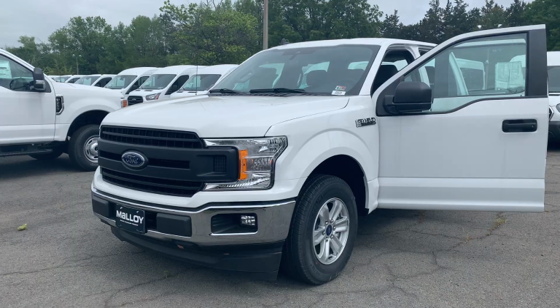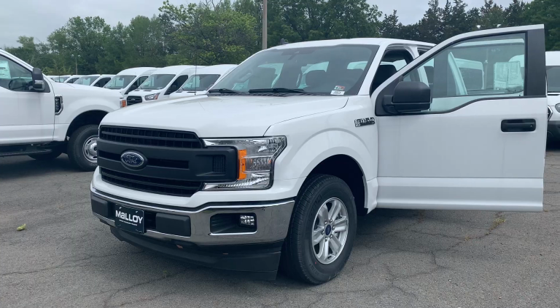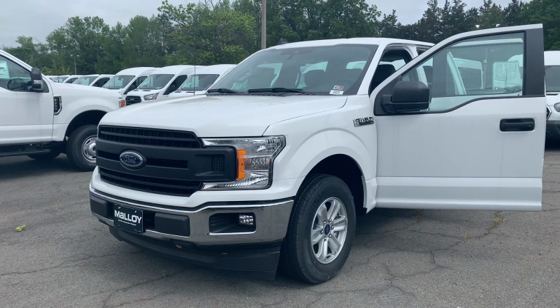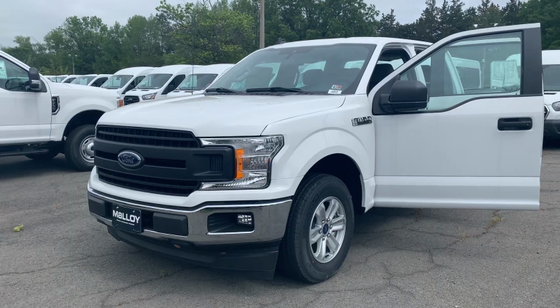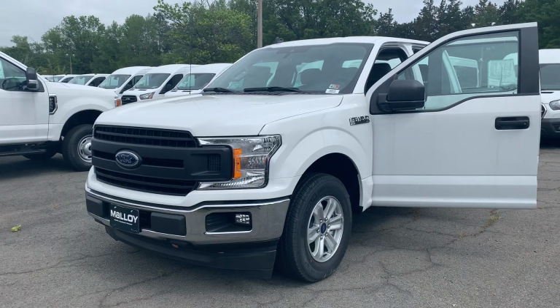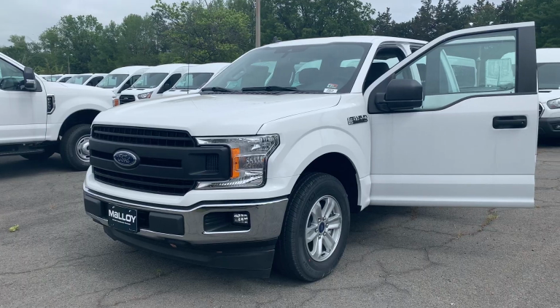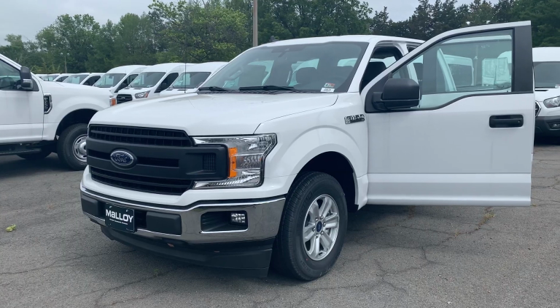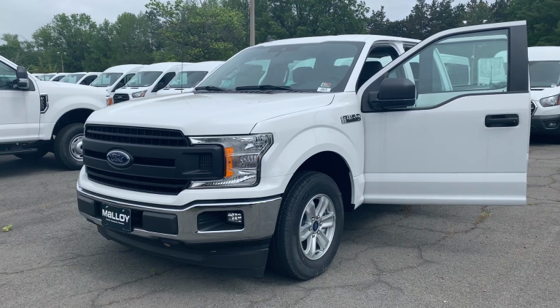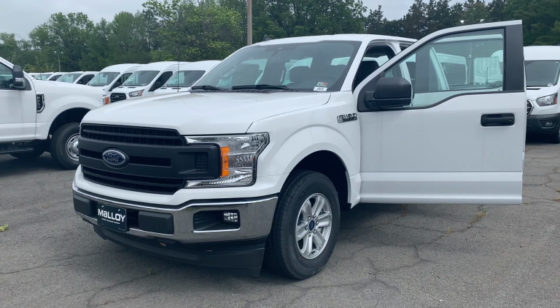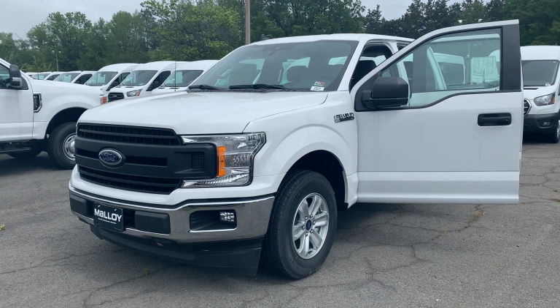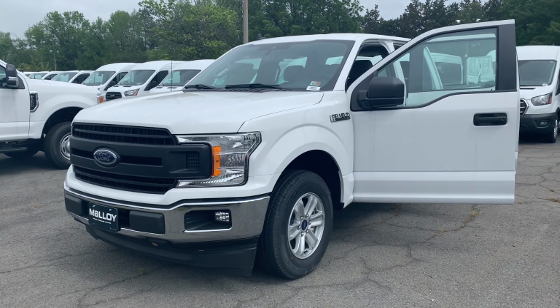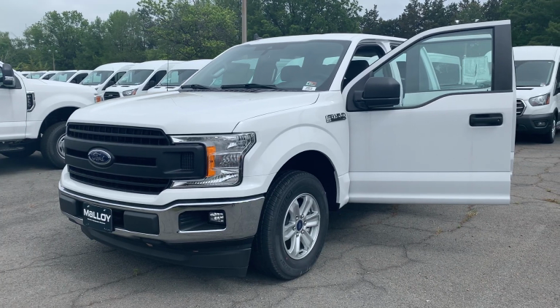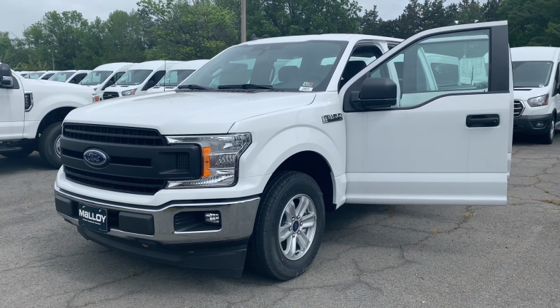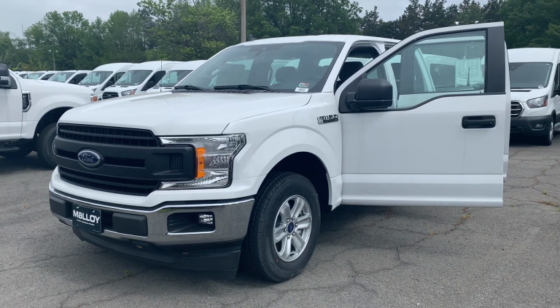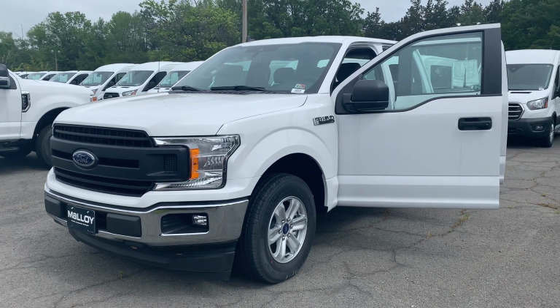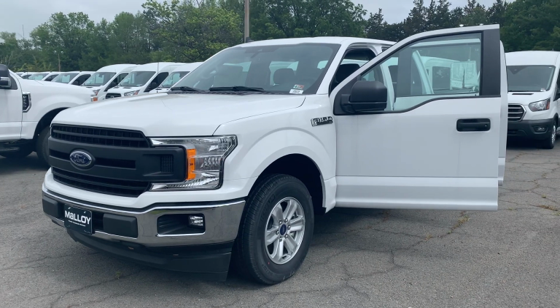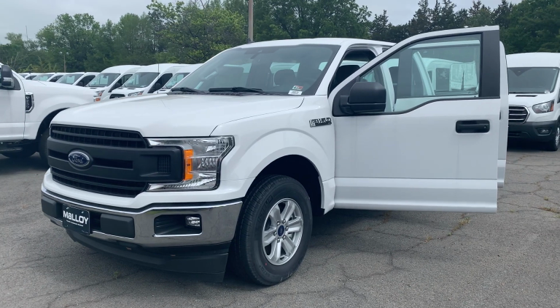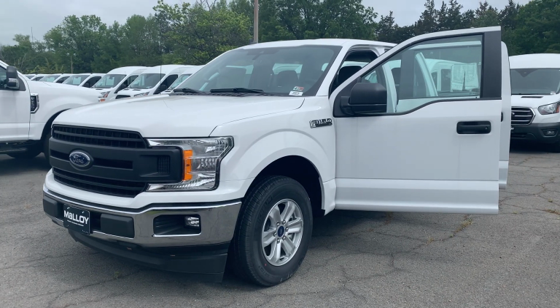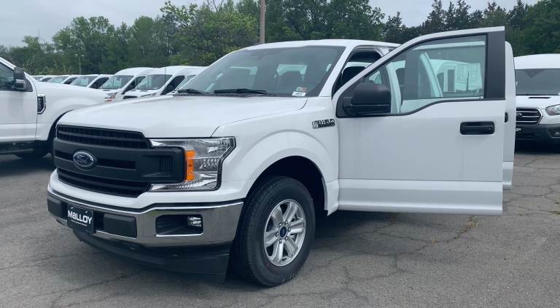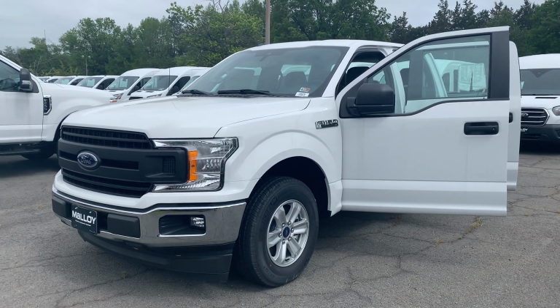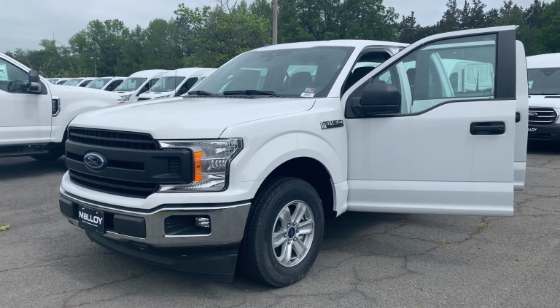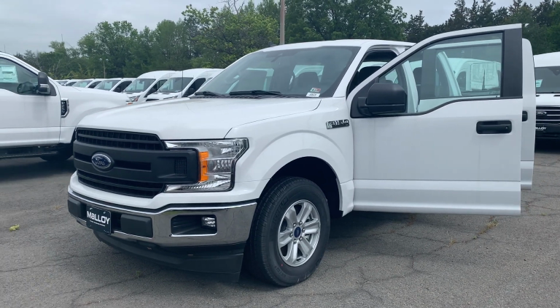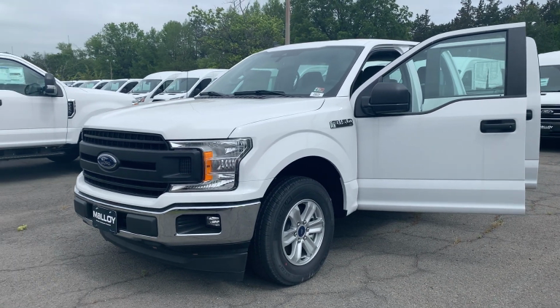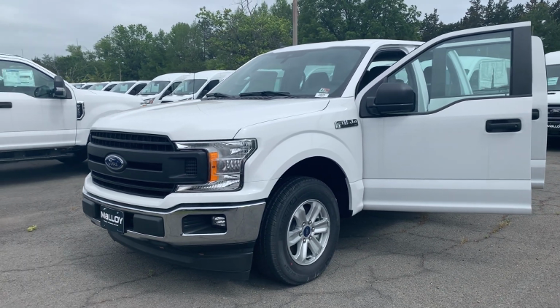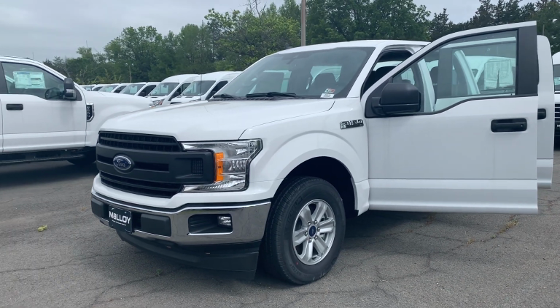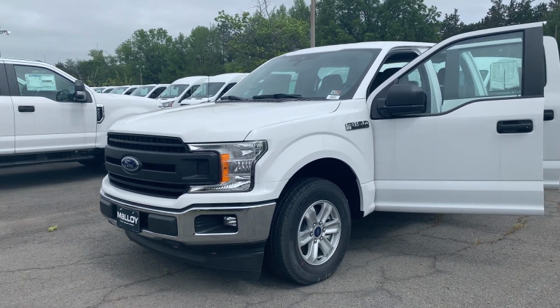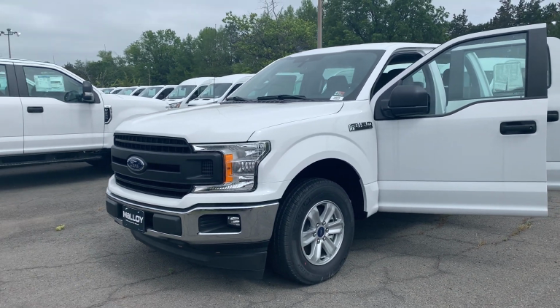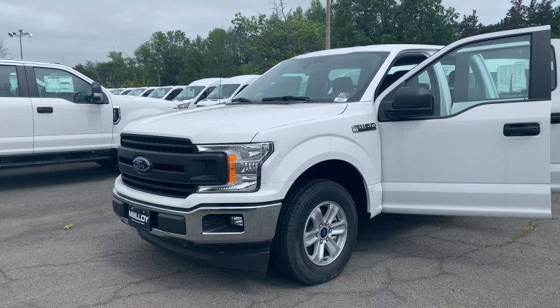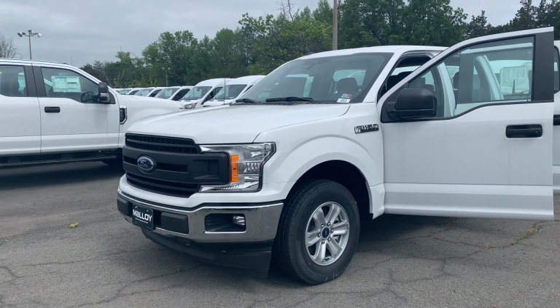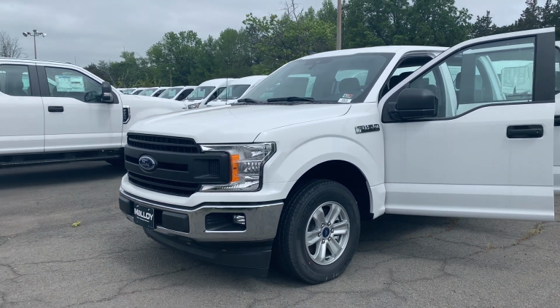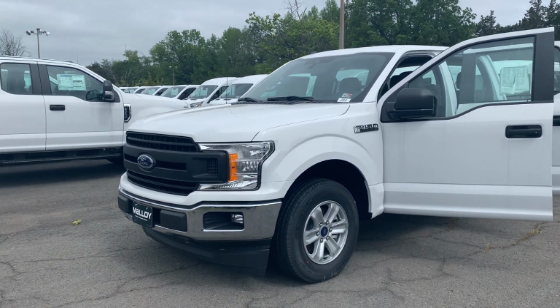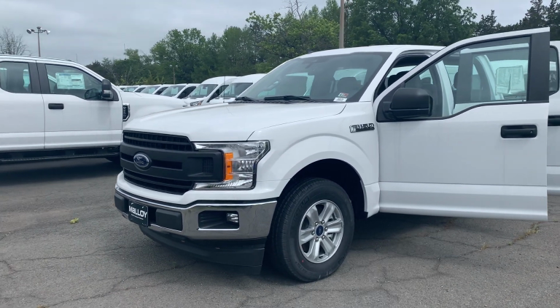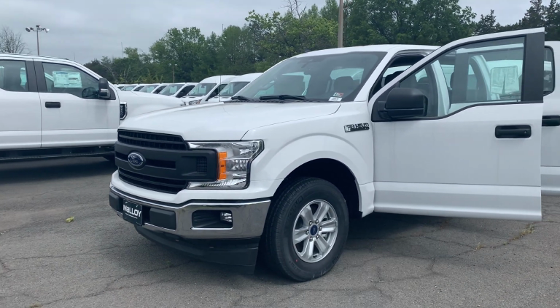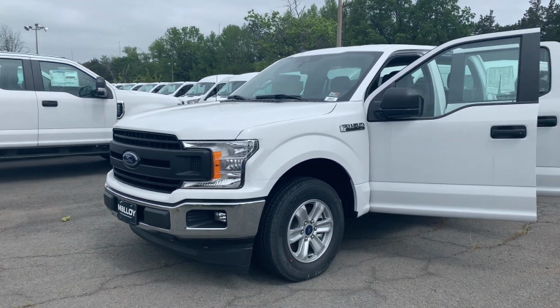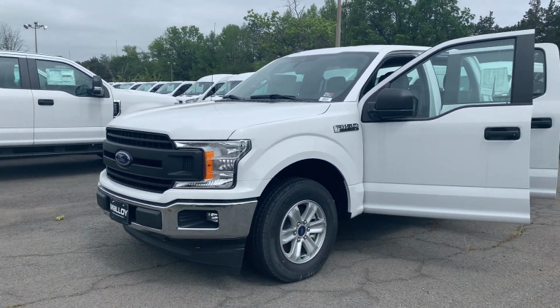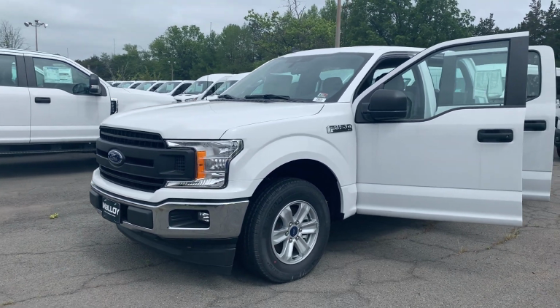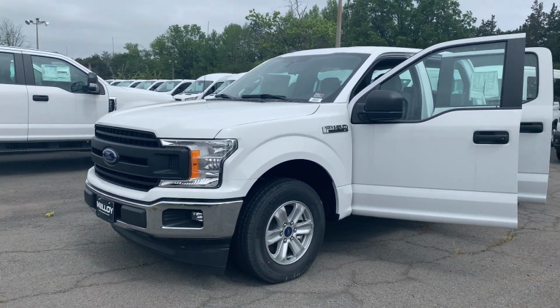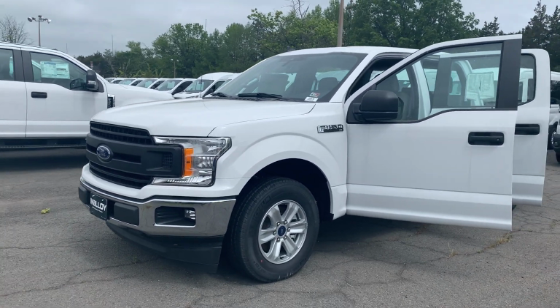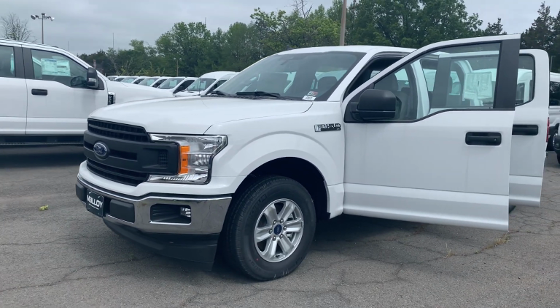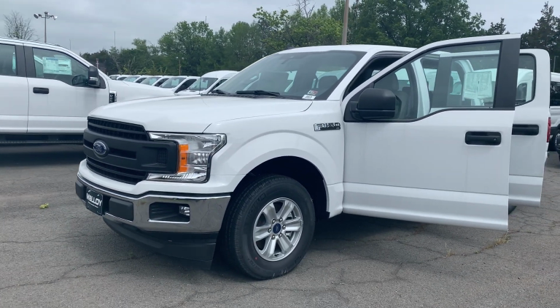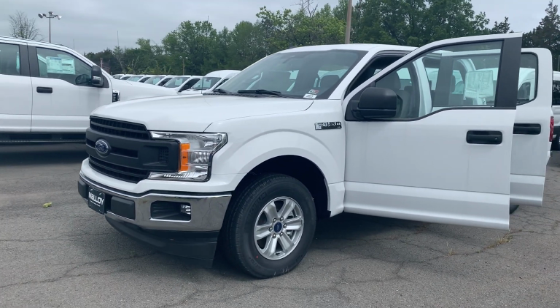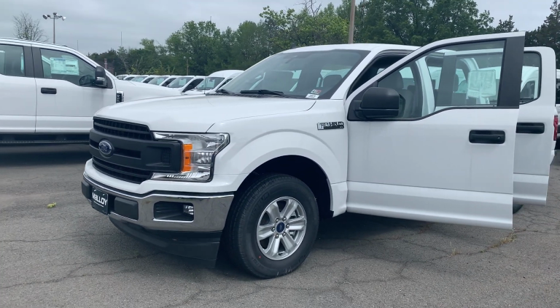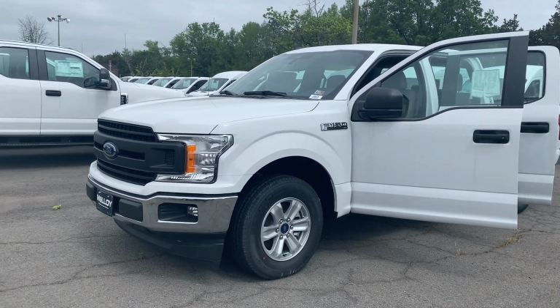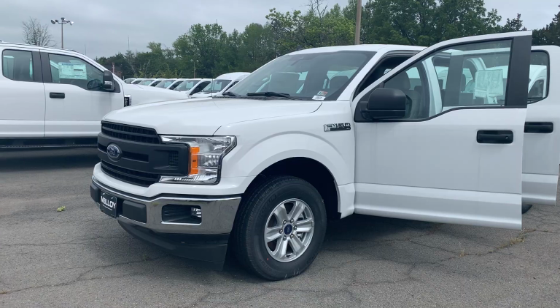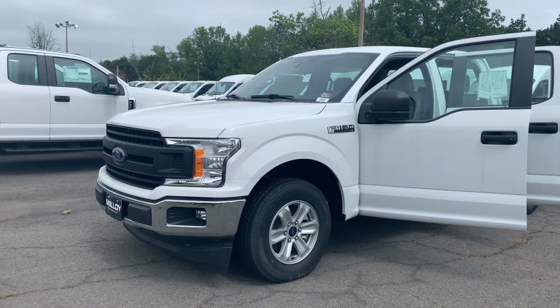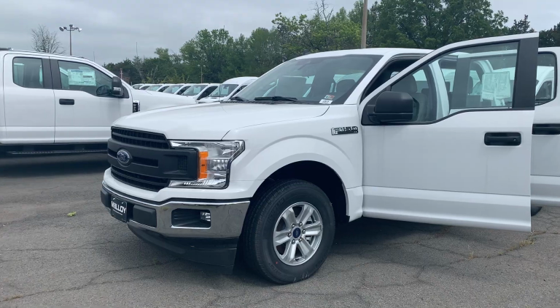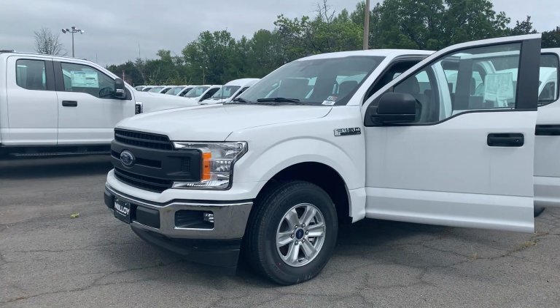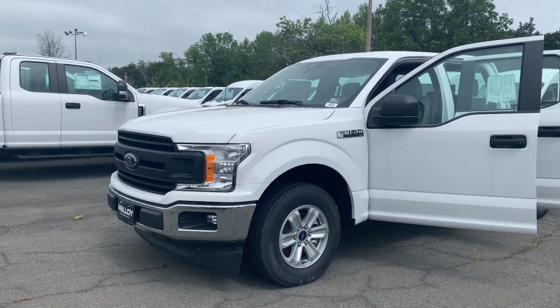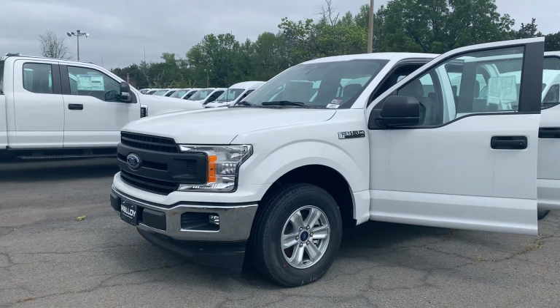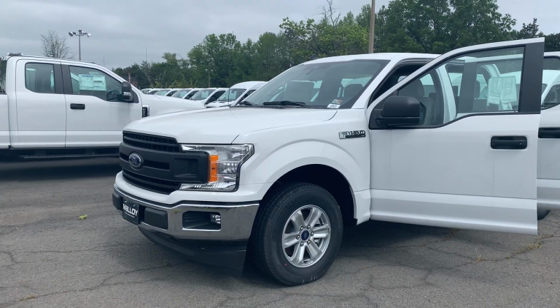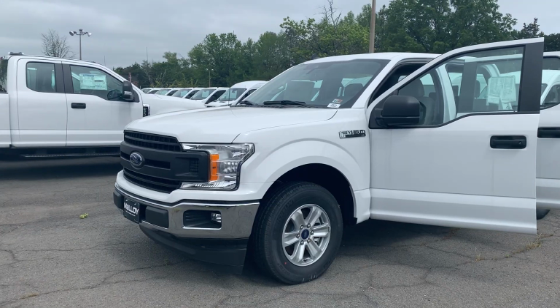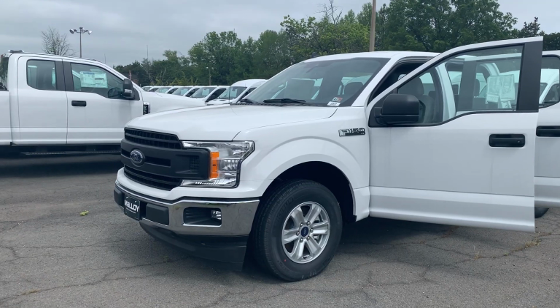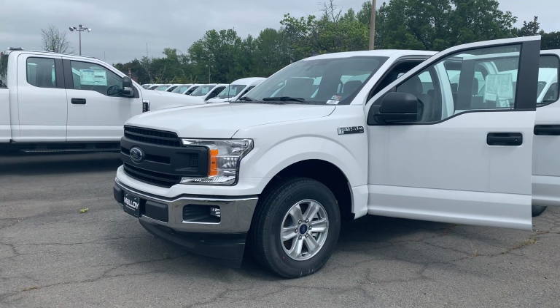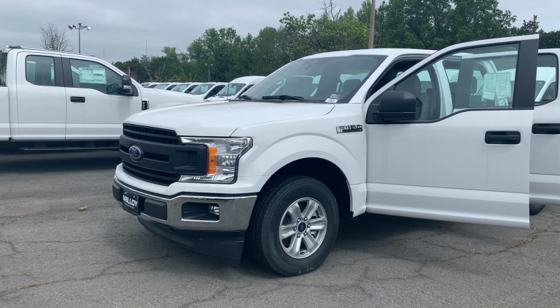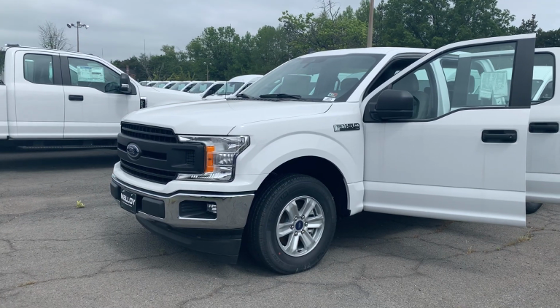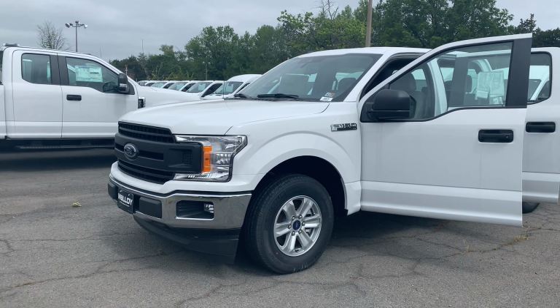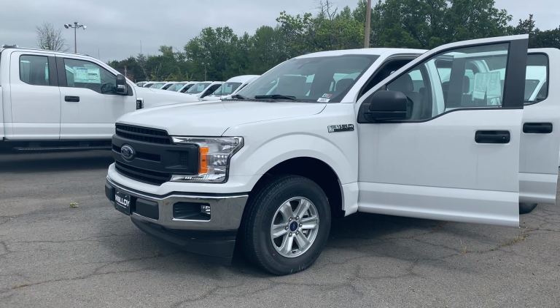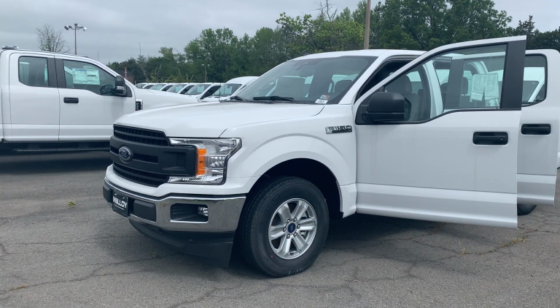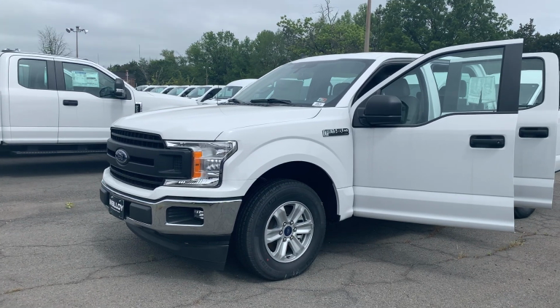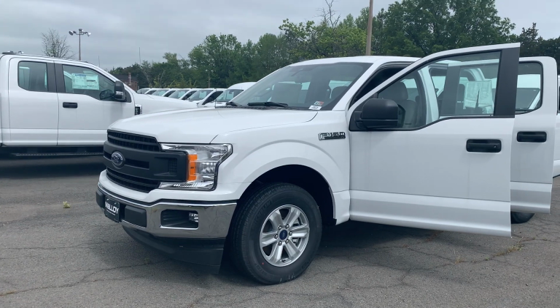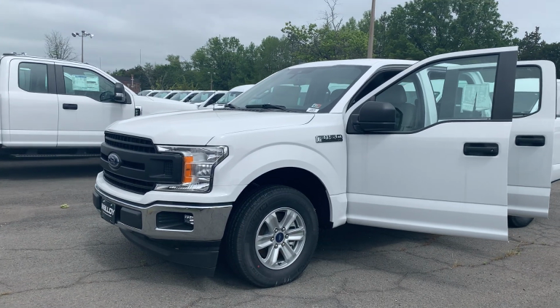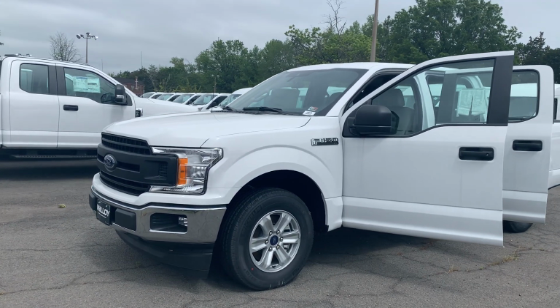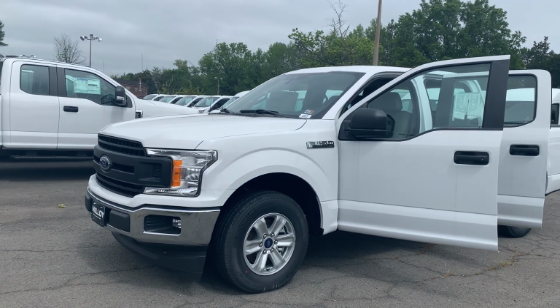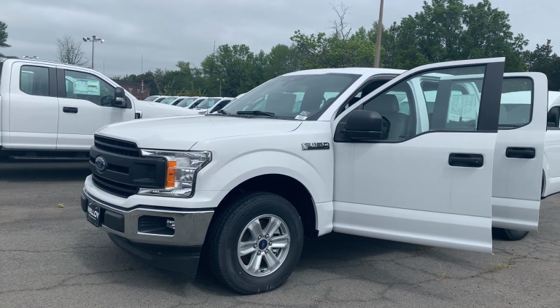This is the new 2020 Ford F-150 Truck SuperCrew Cab with an EcoBoost. The color is Oxford White.